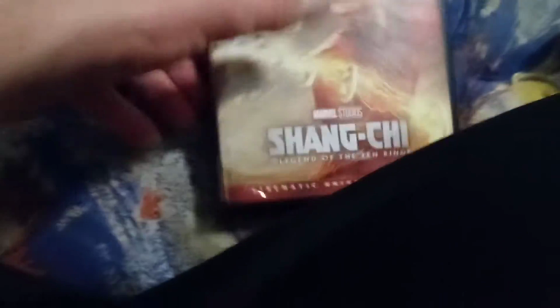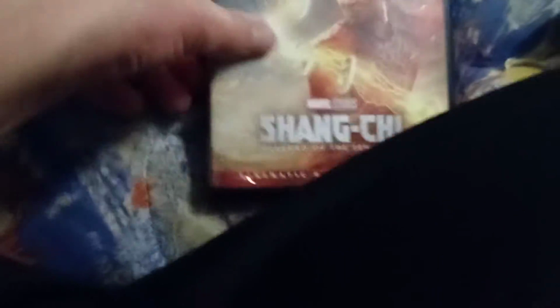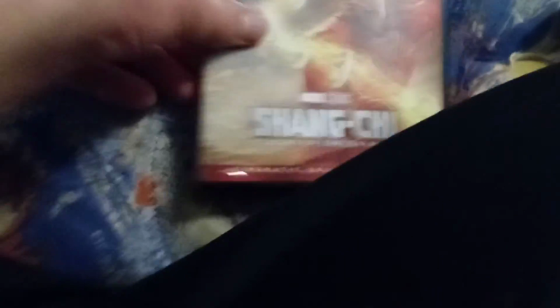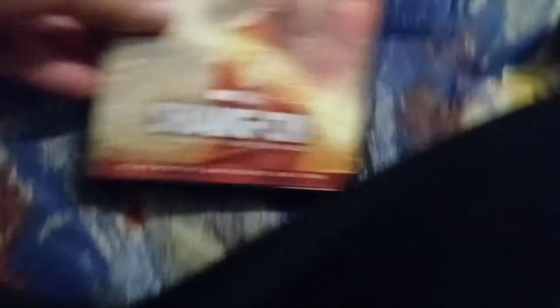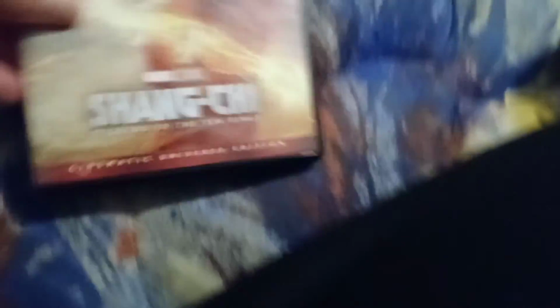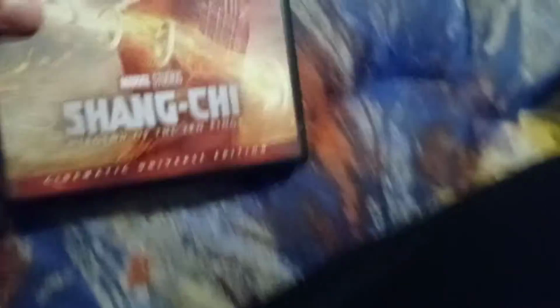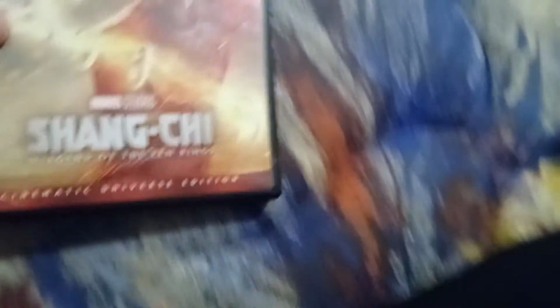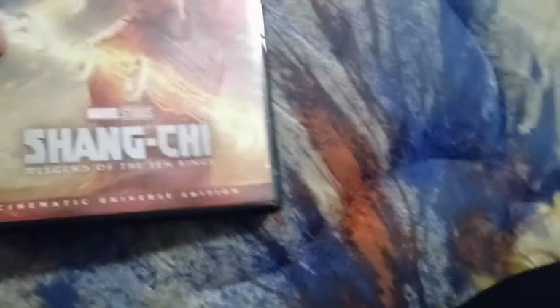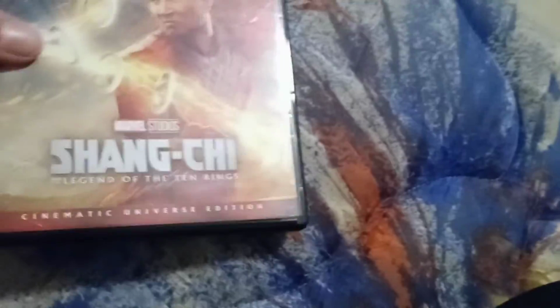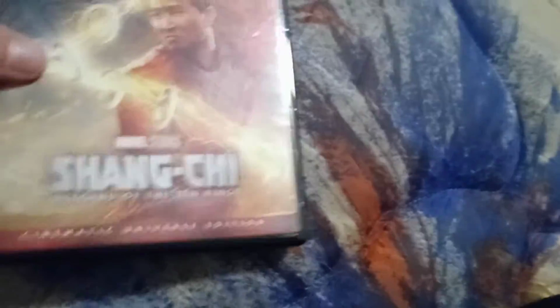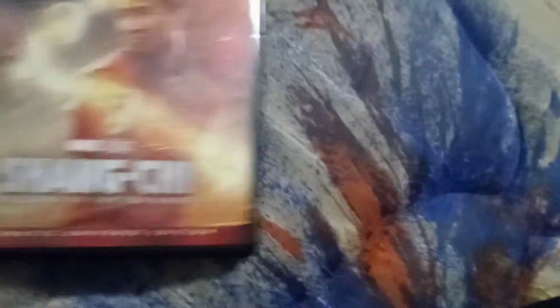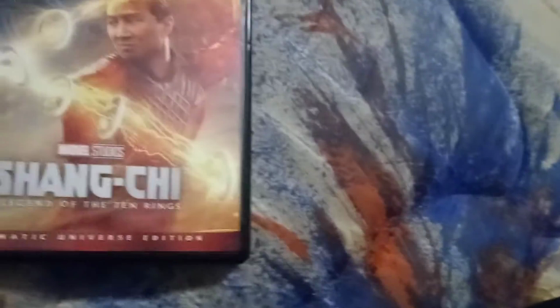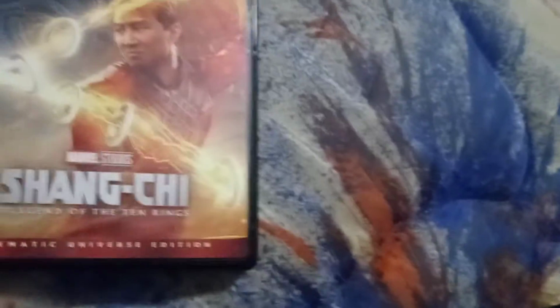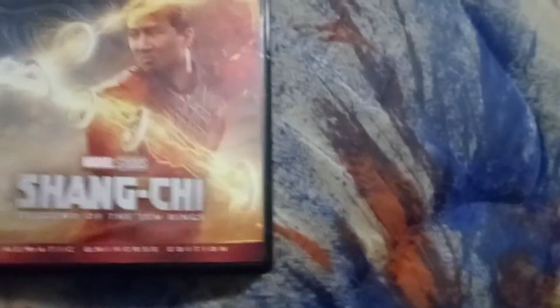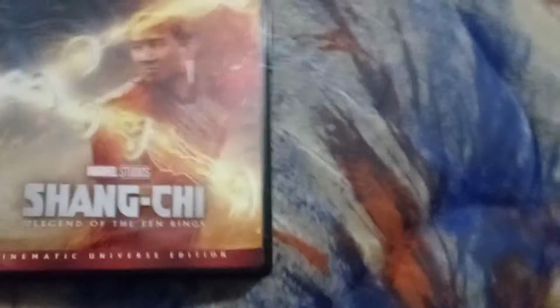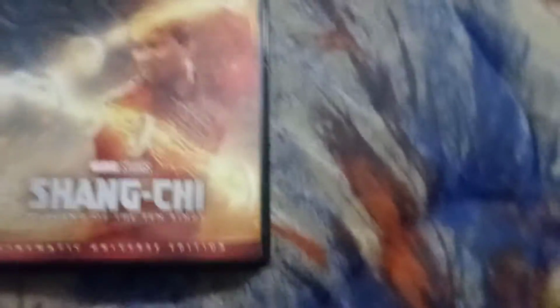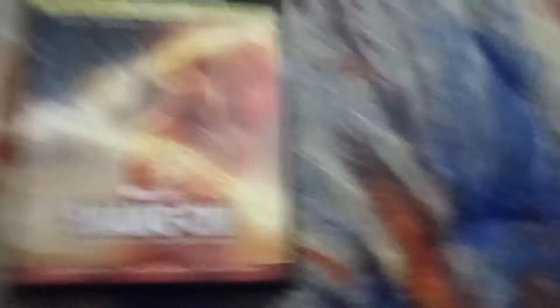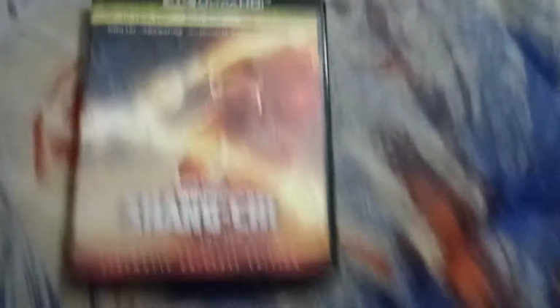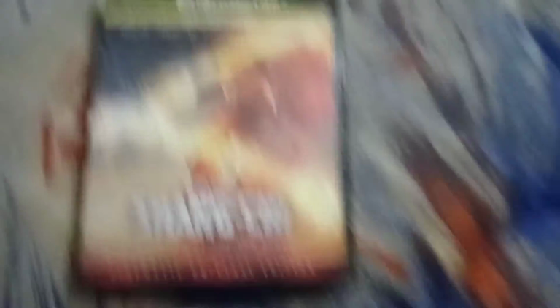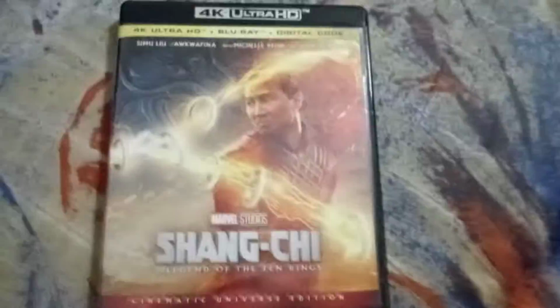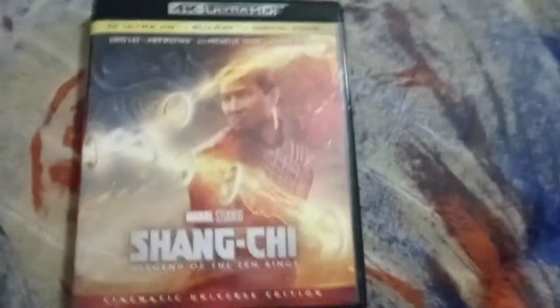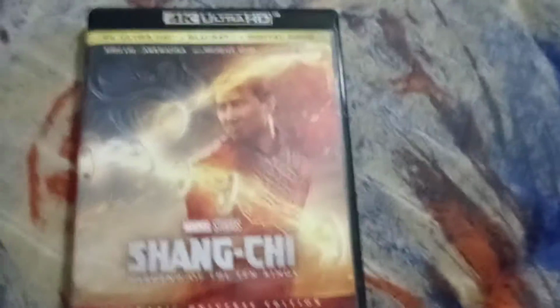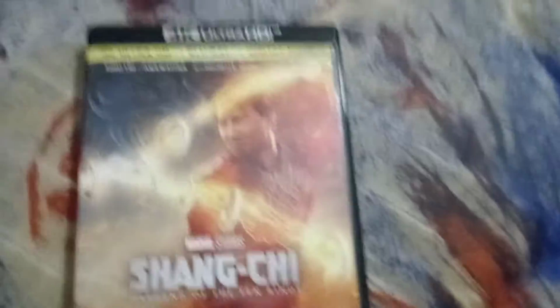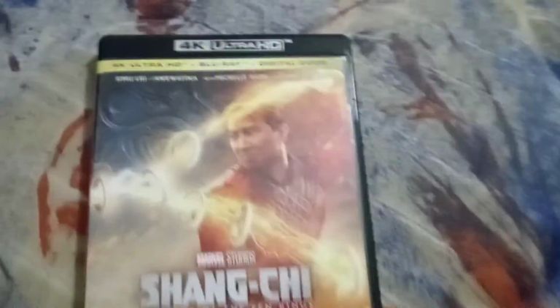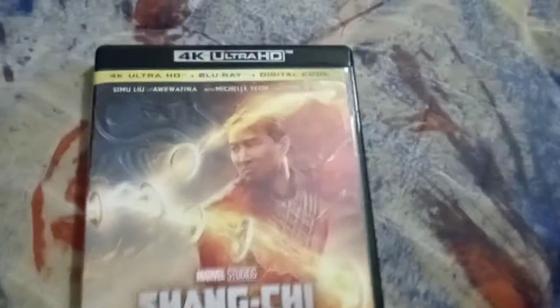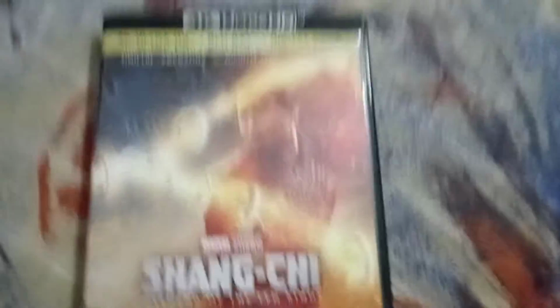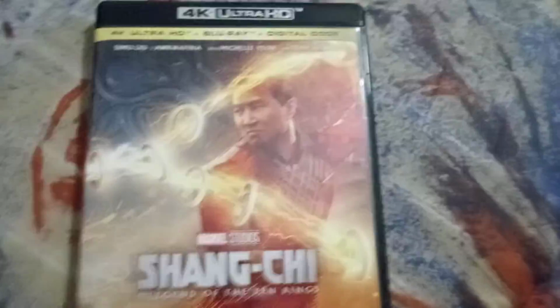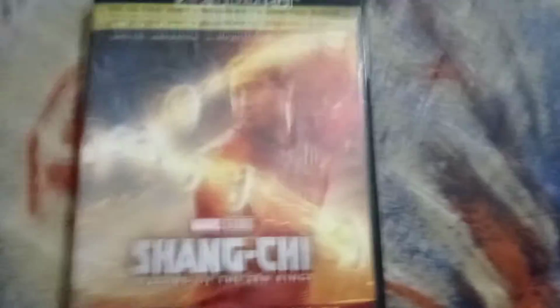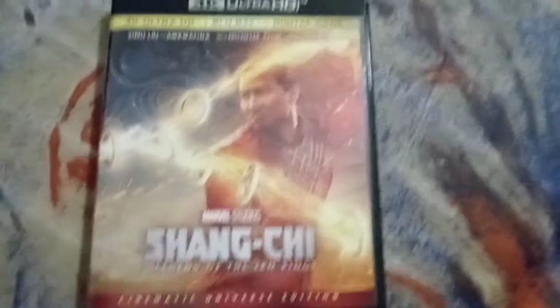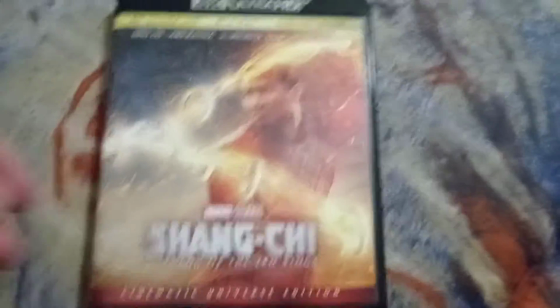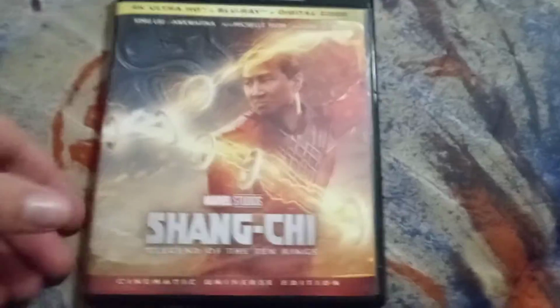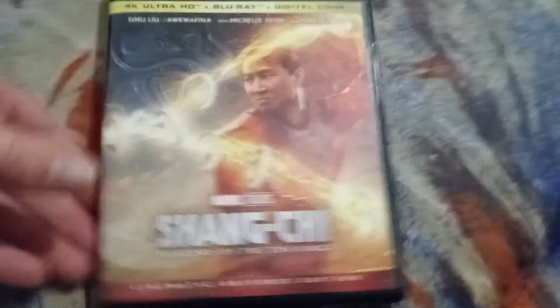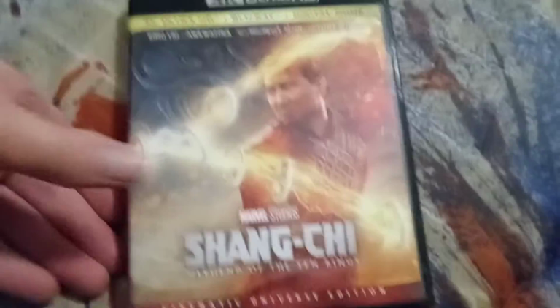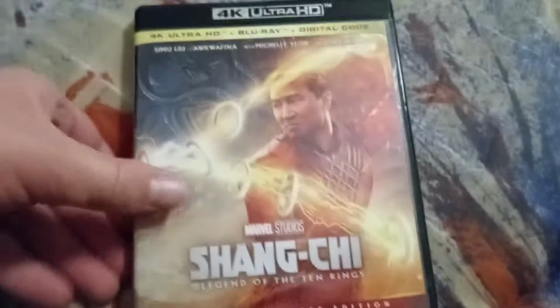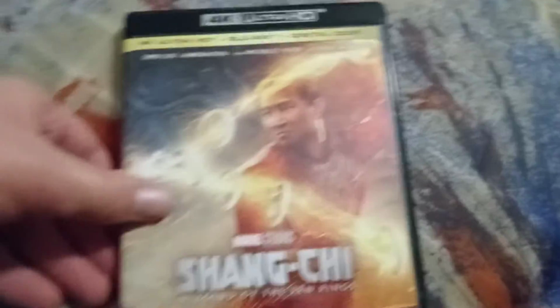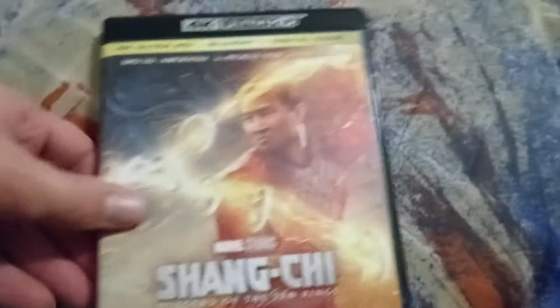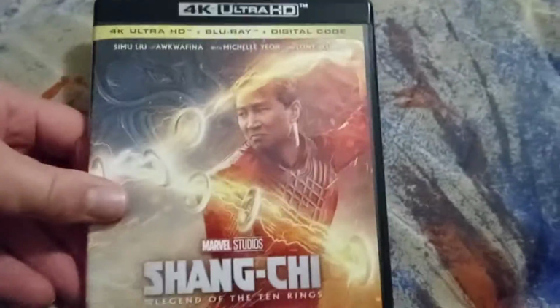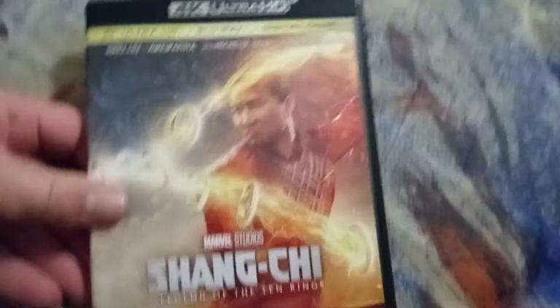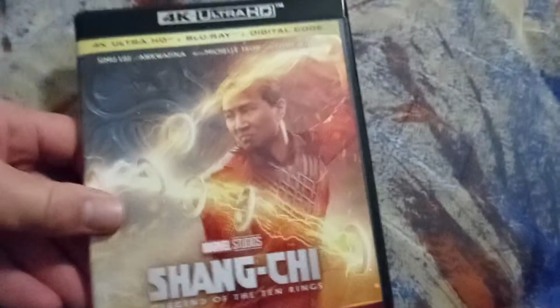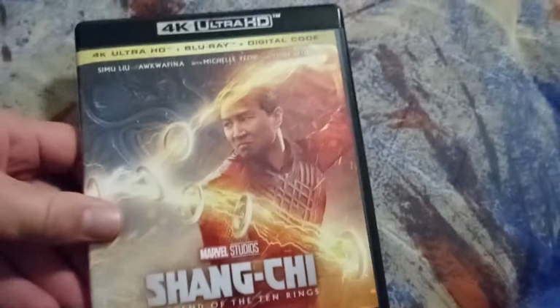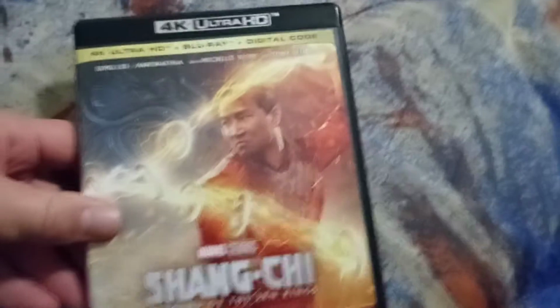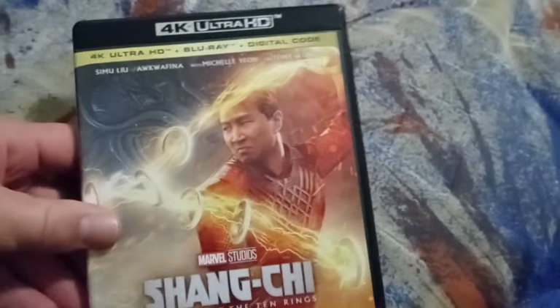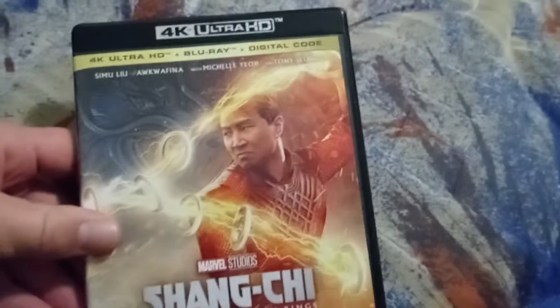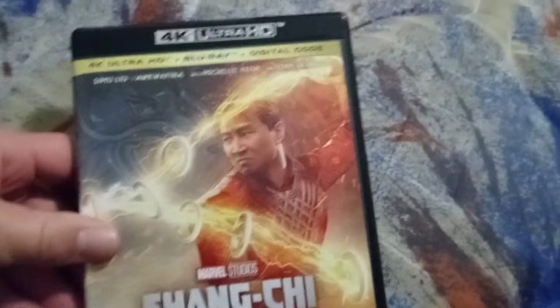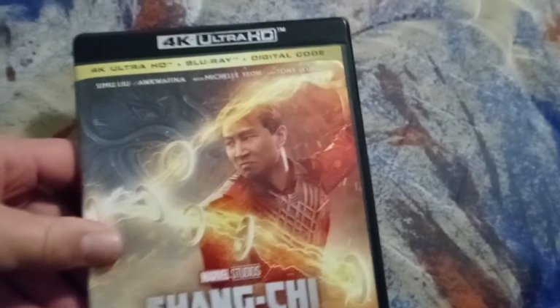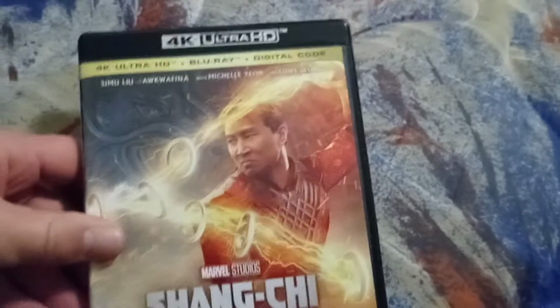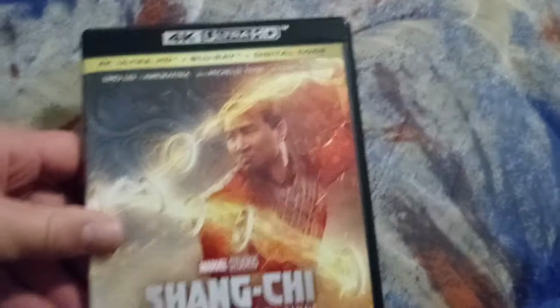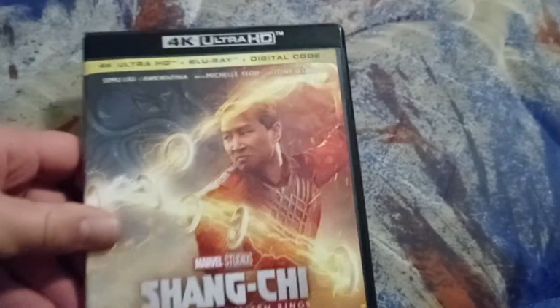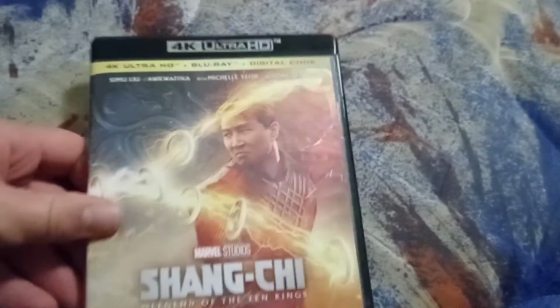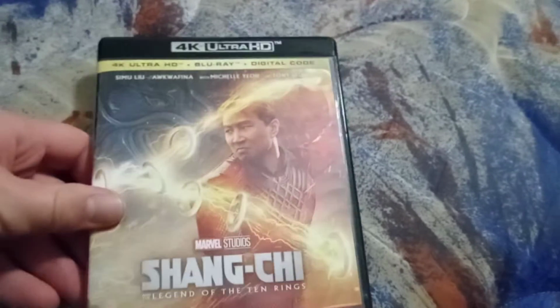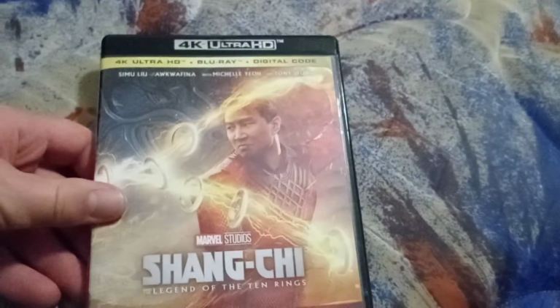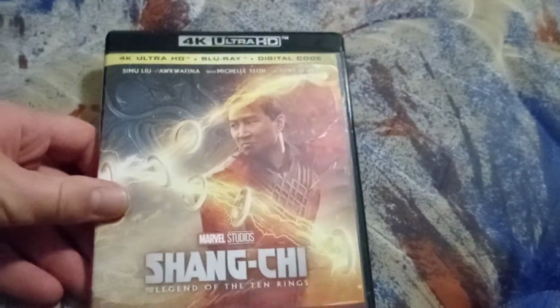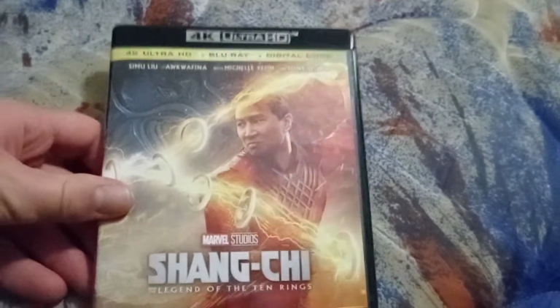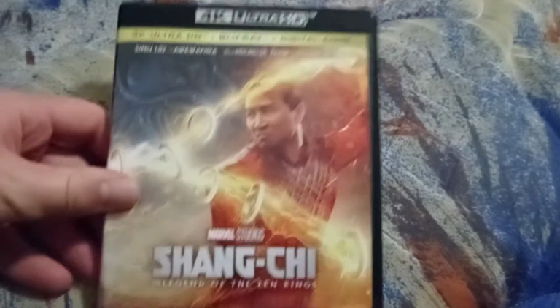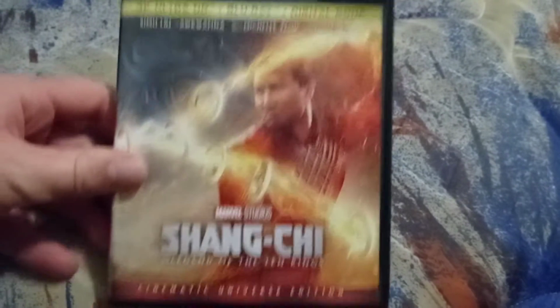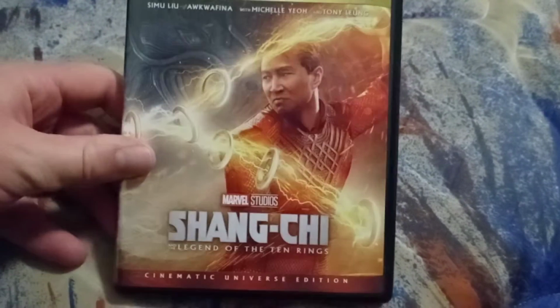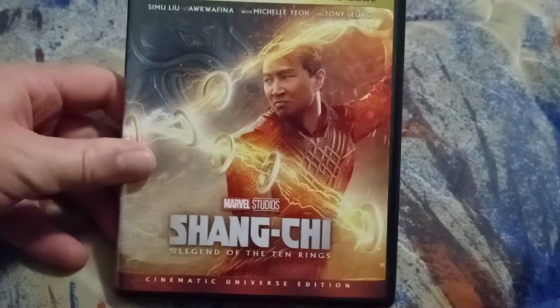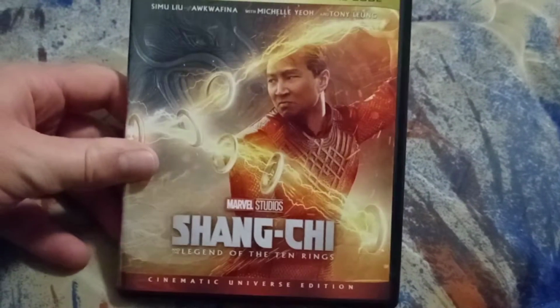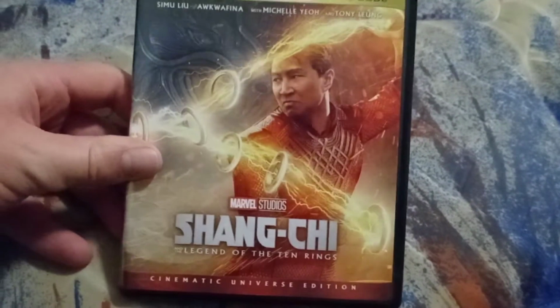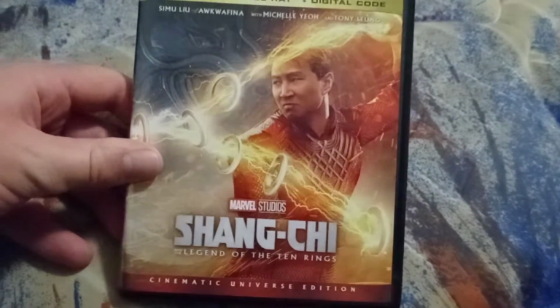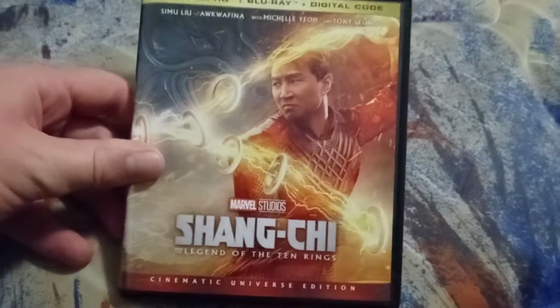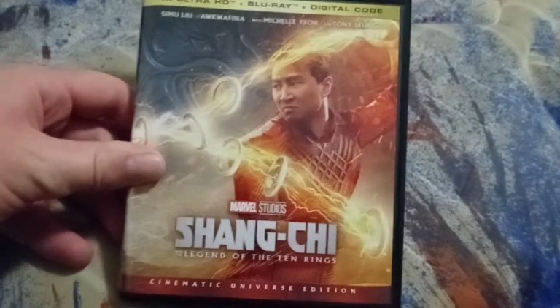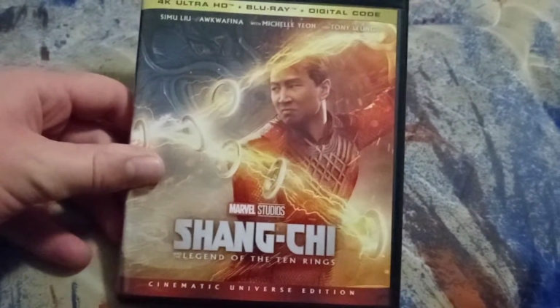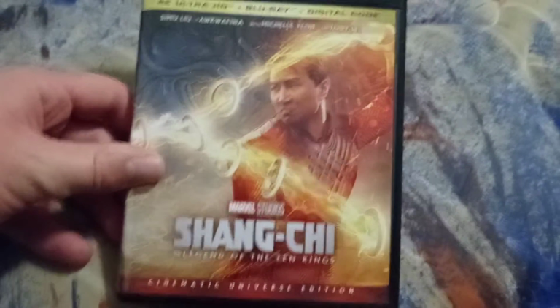All right, we've got the artwork again on this as well. I really love this artwork.